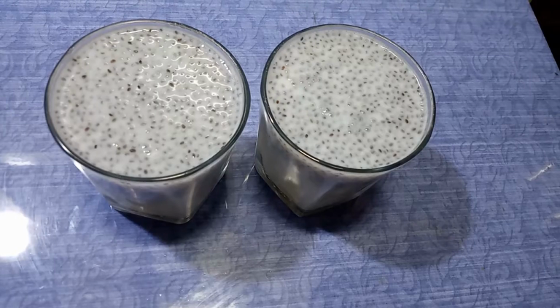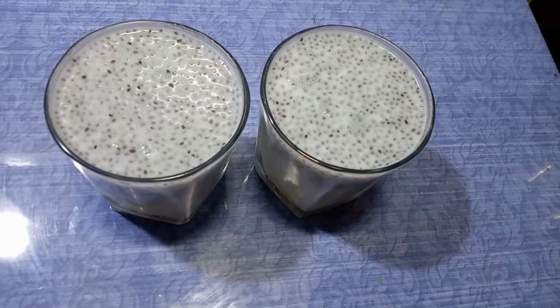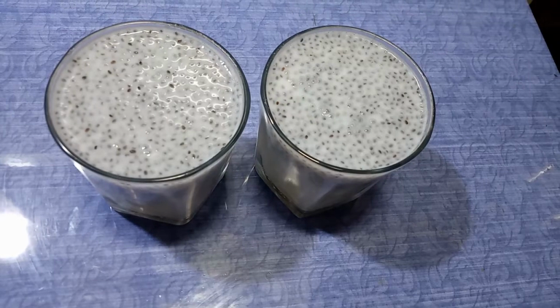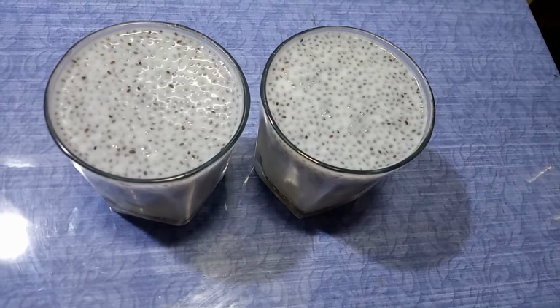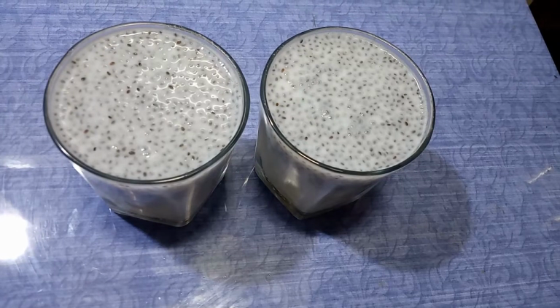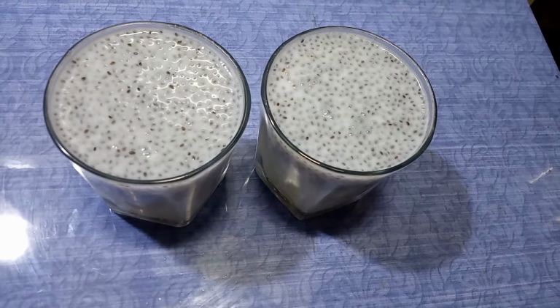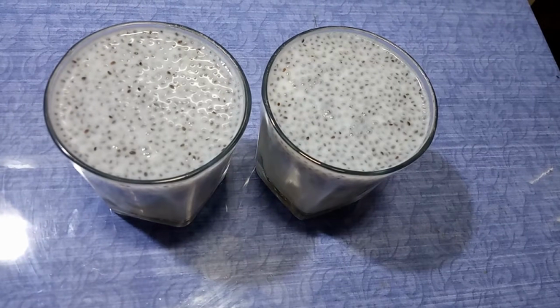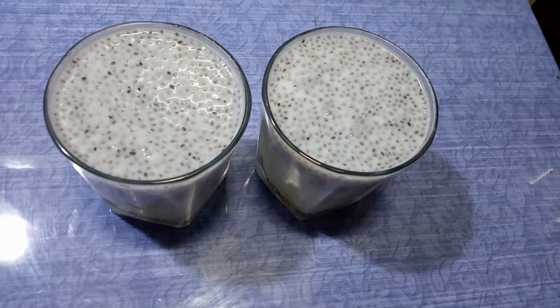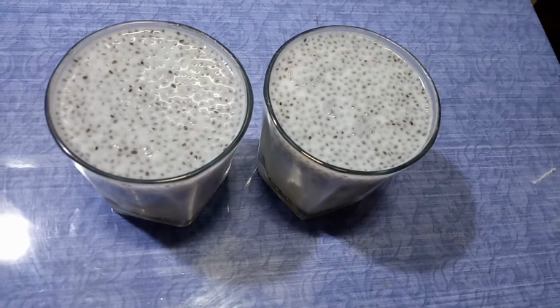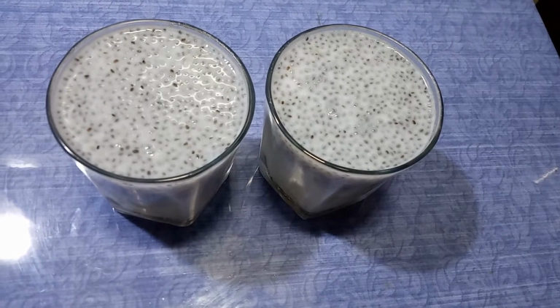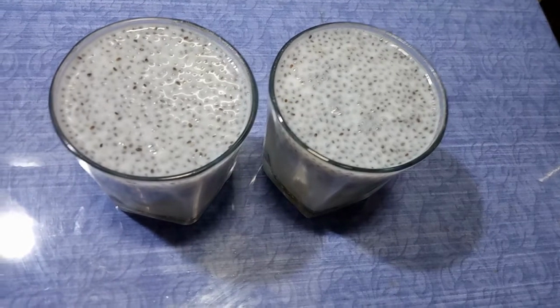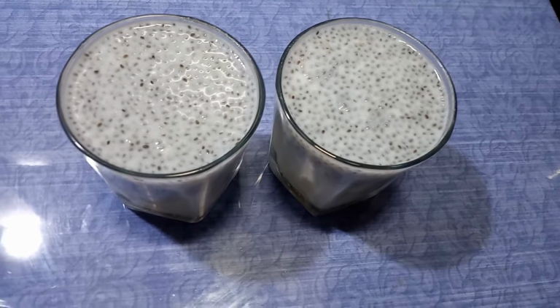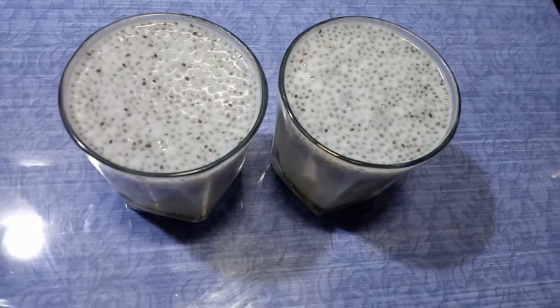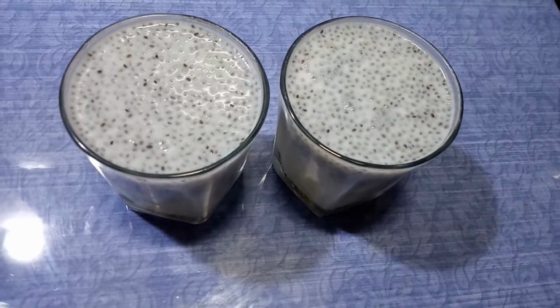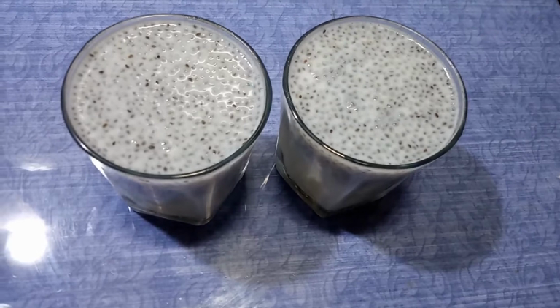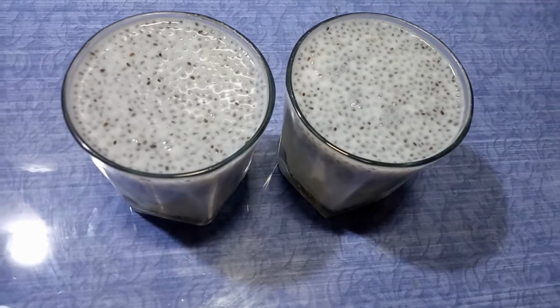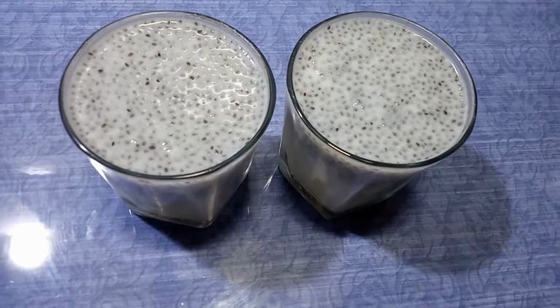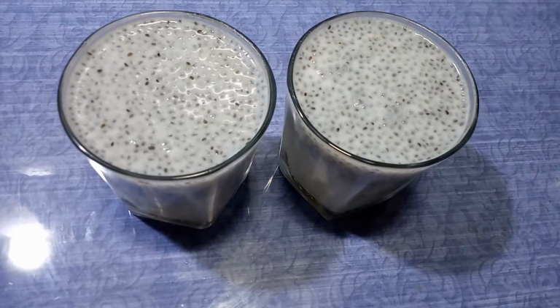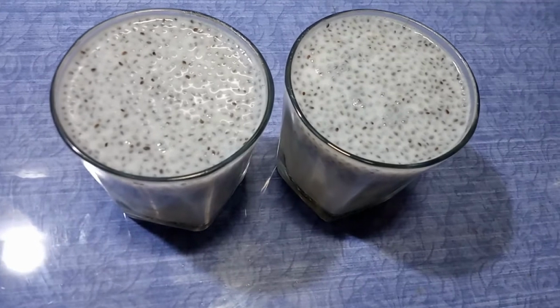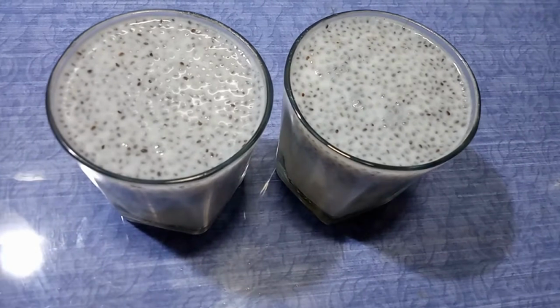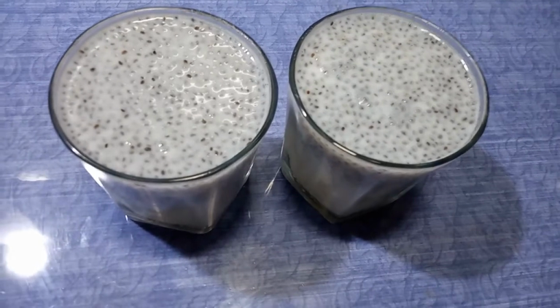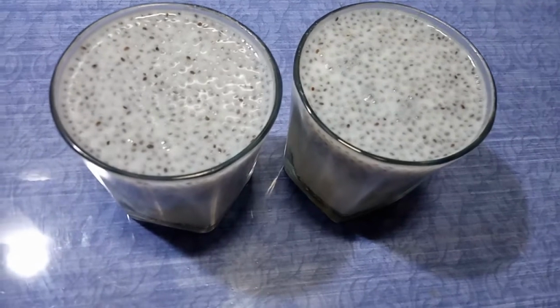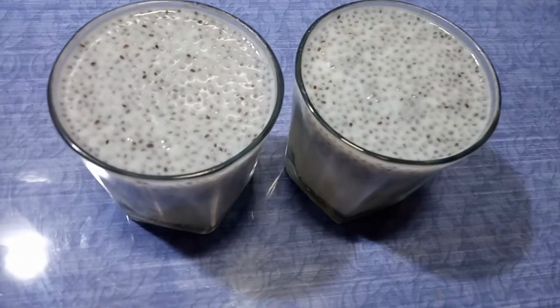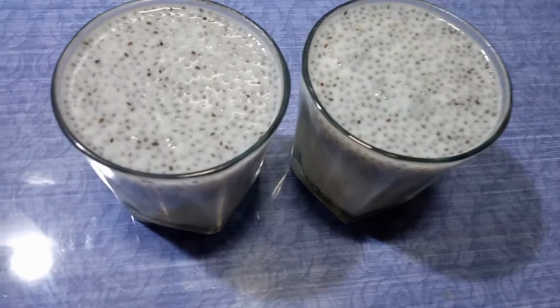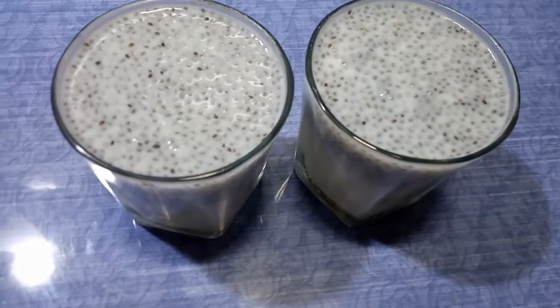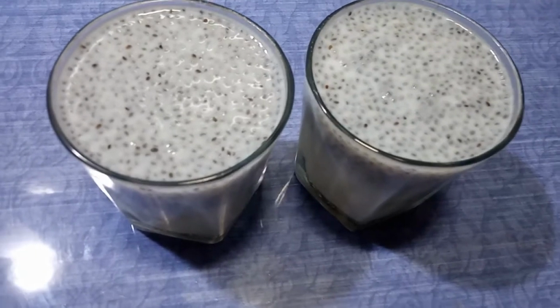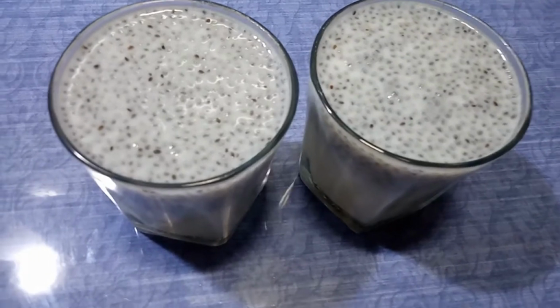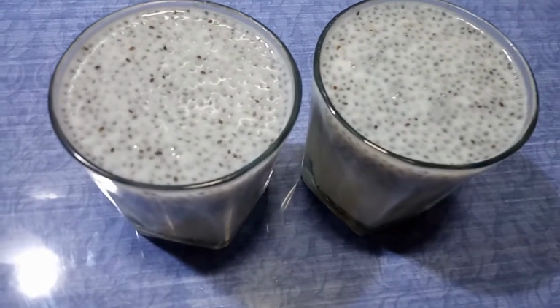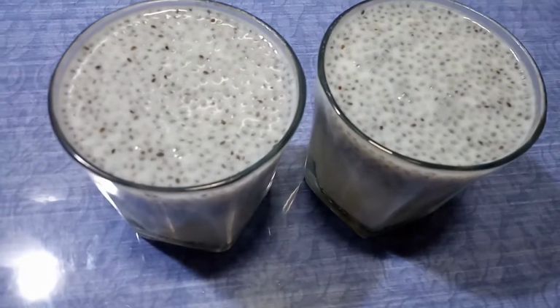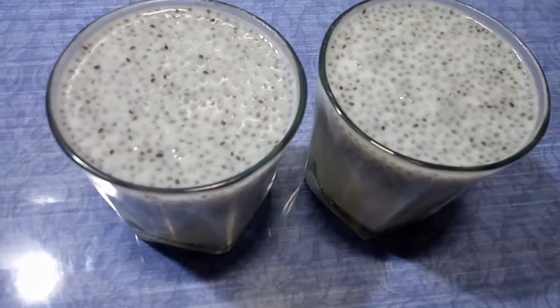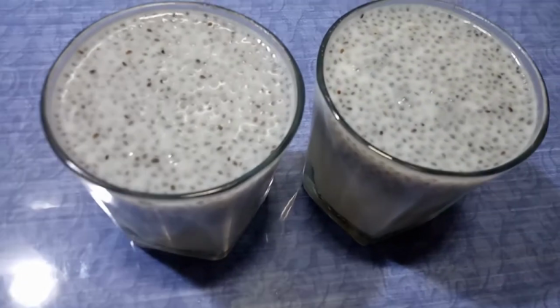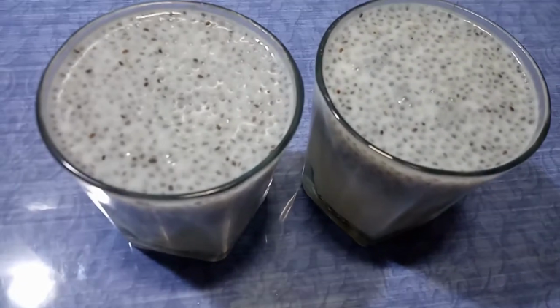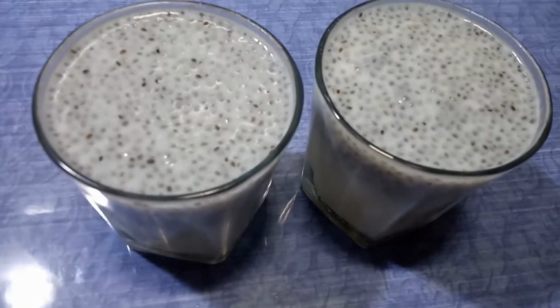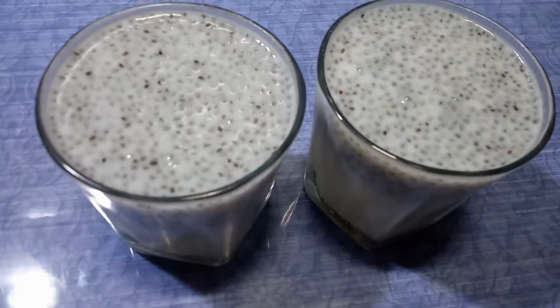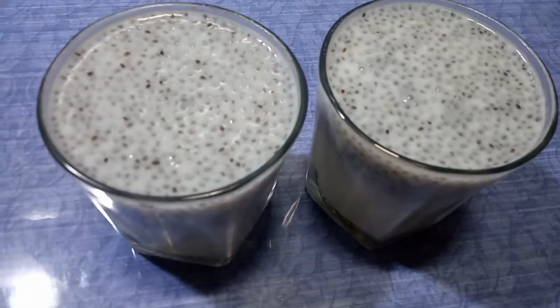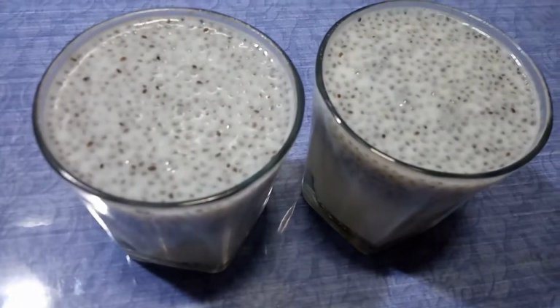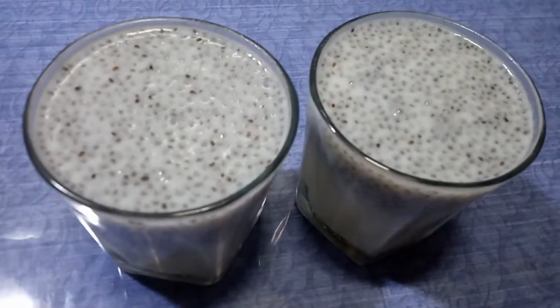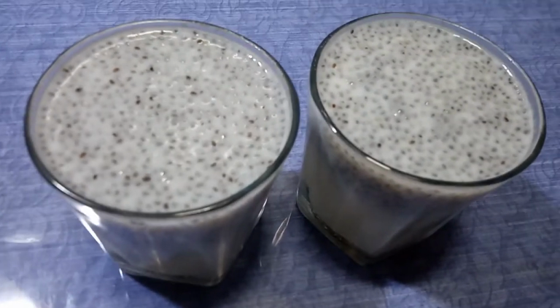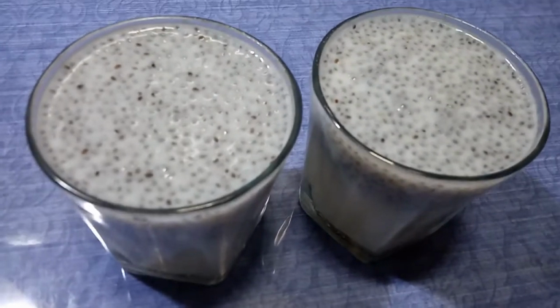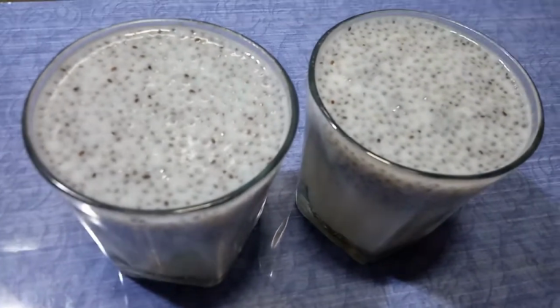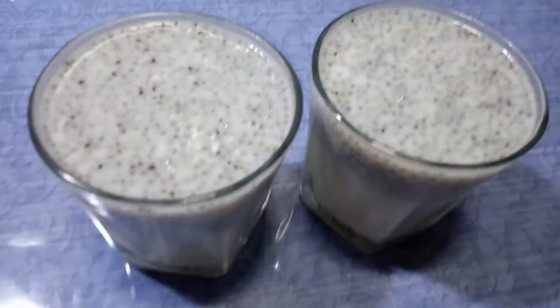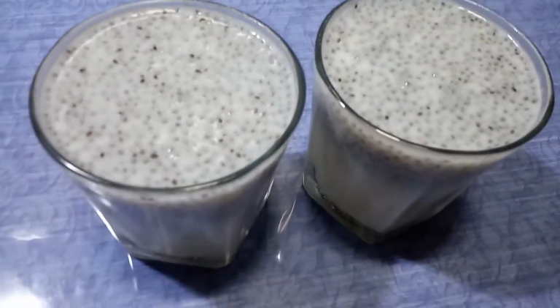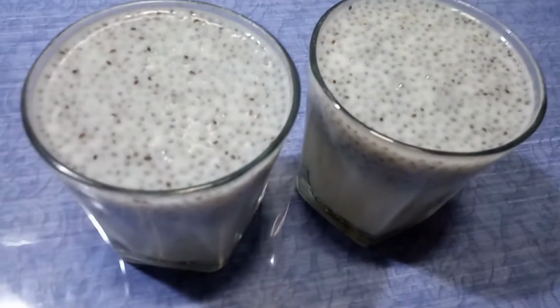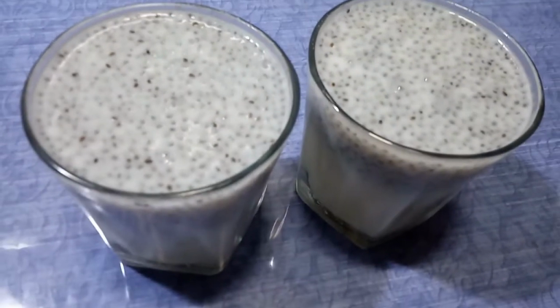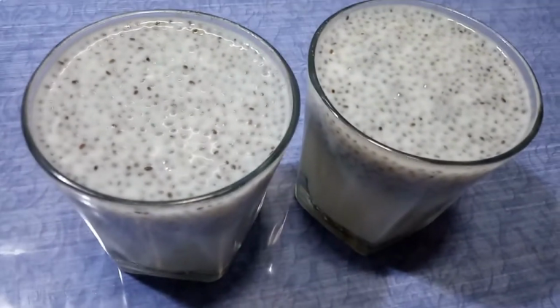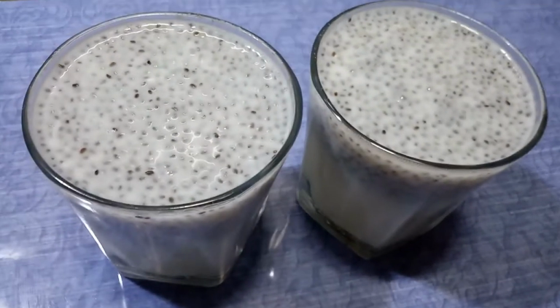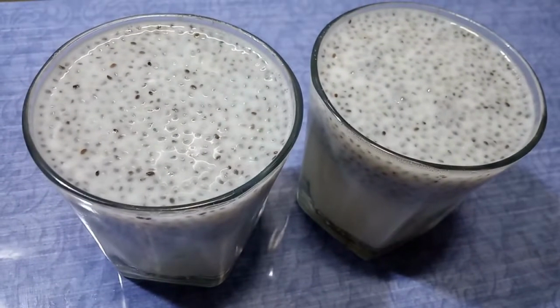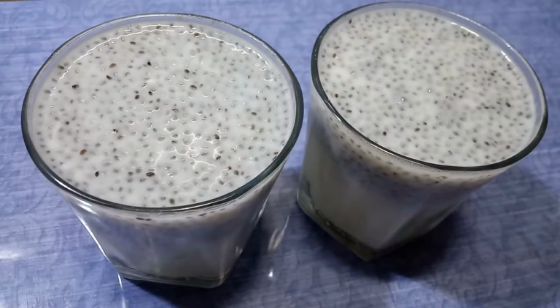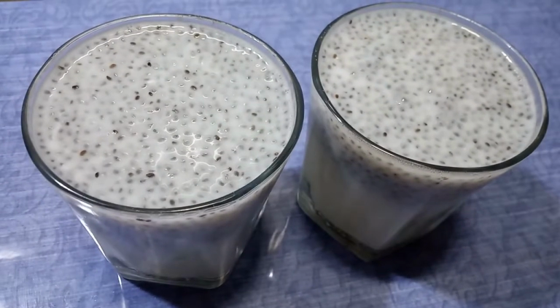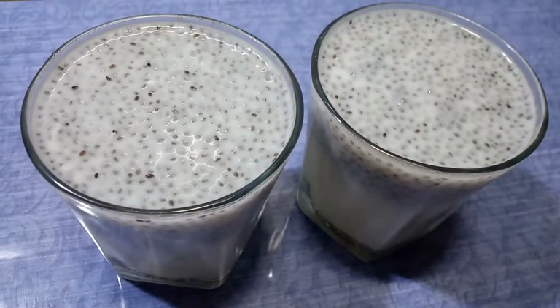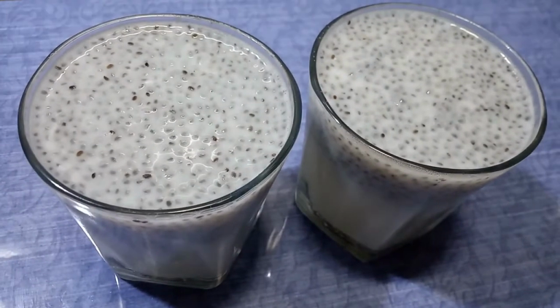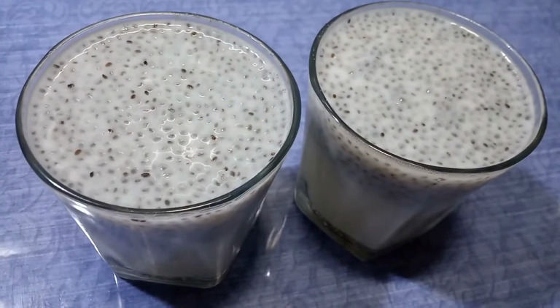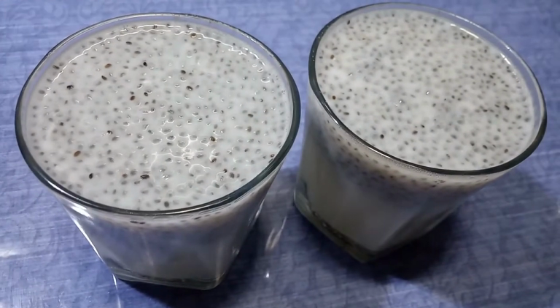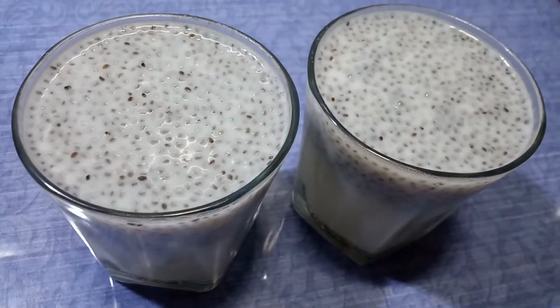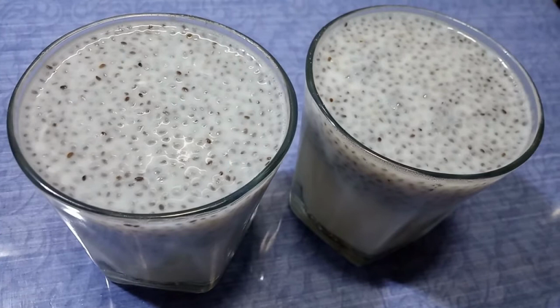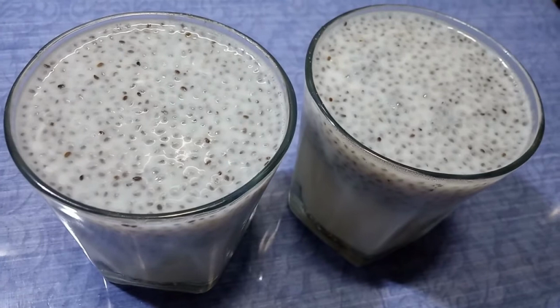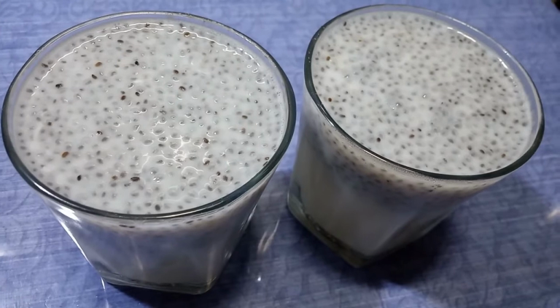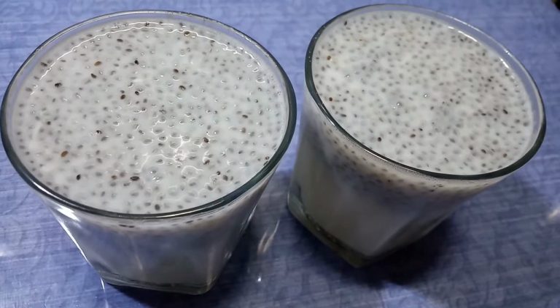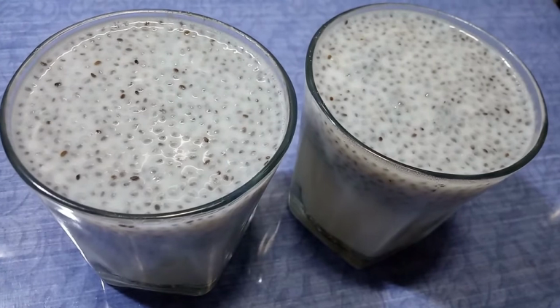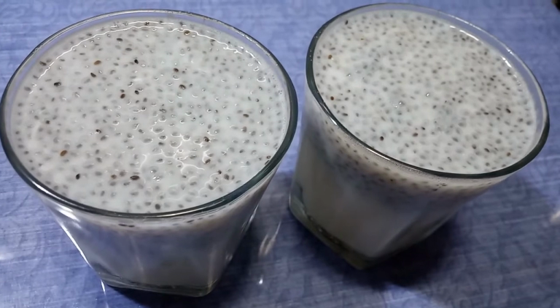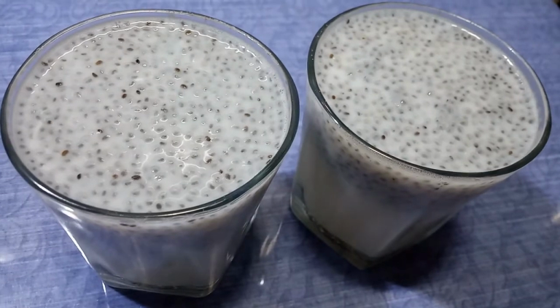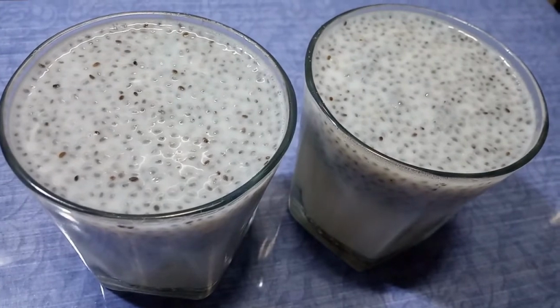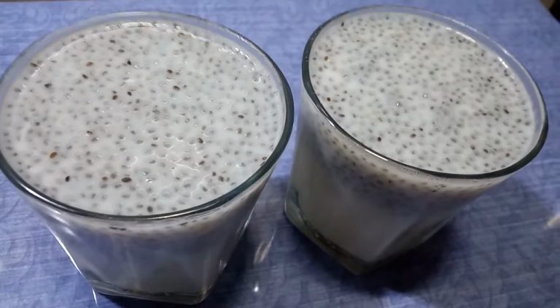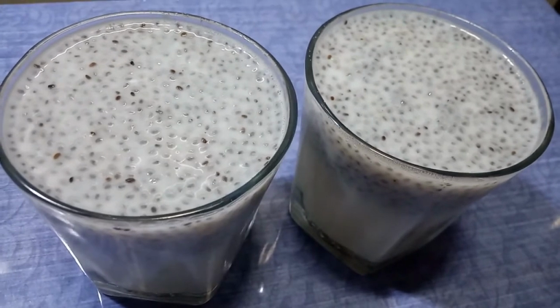Hello, welcome to the Recipes Case of Friends. I am going to make a healthy drink for the summer special. This is a healthy drink.